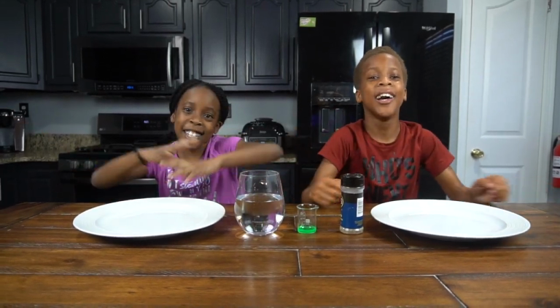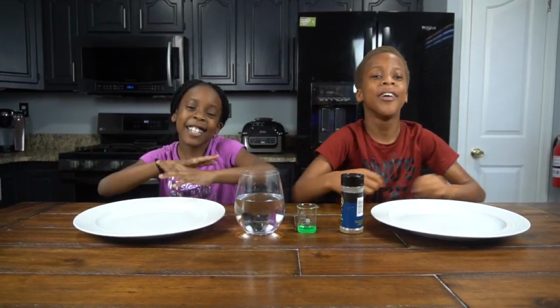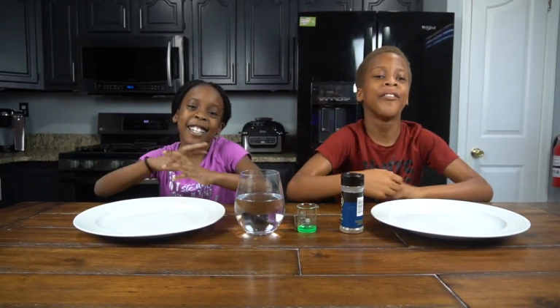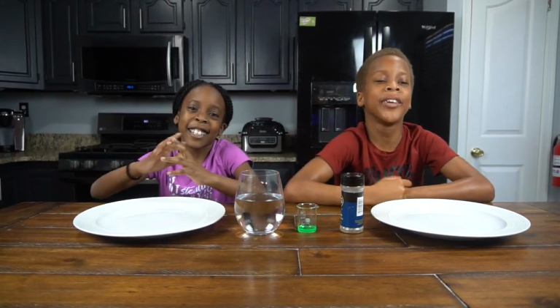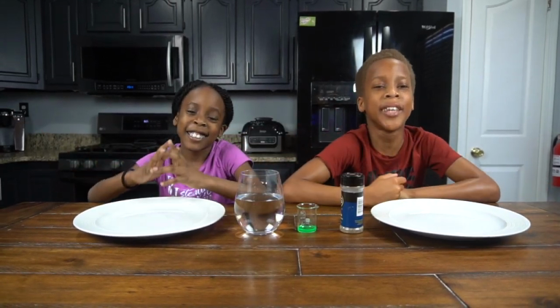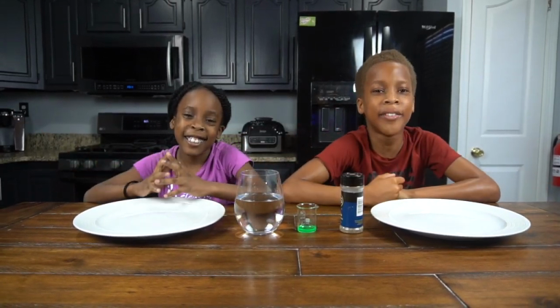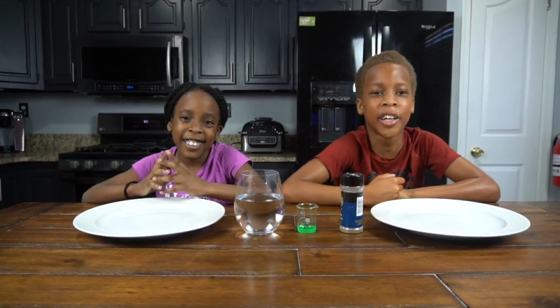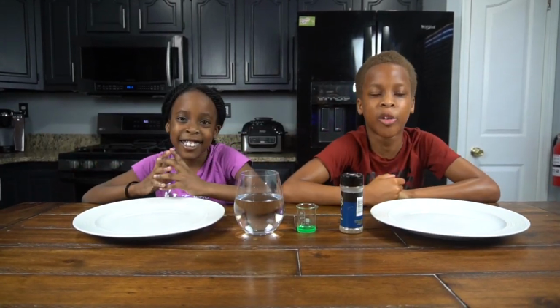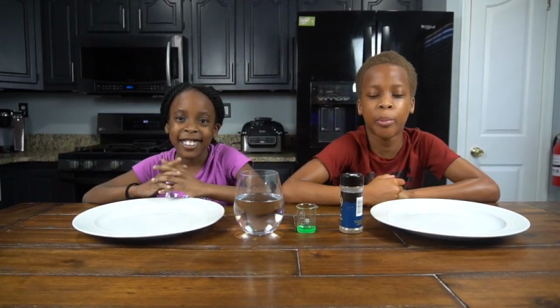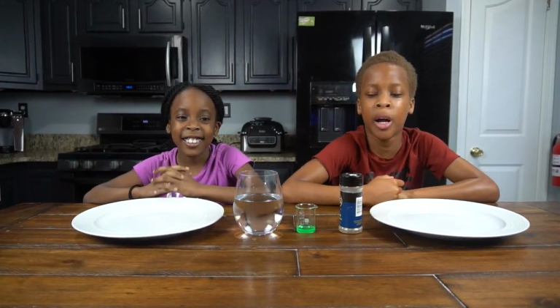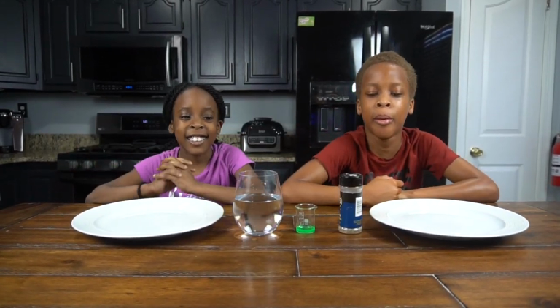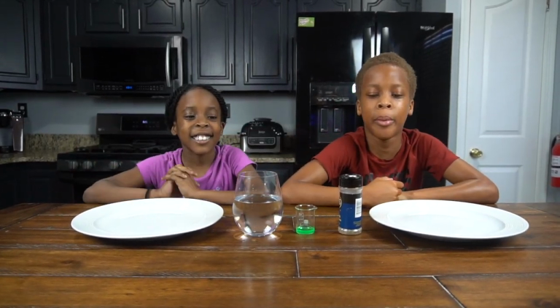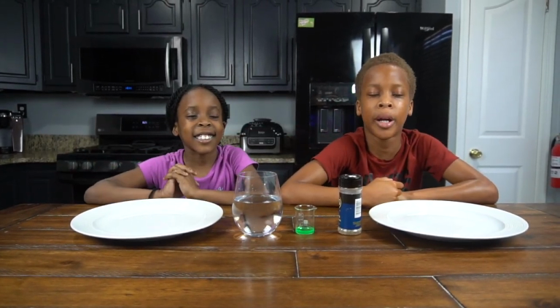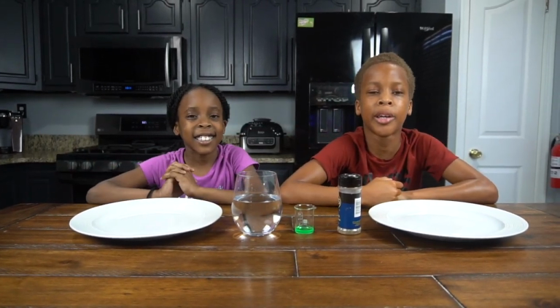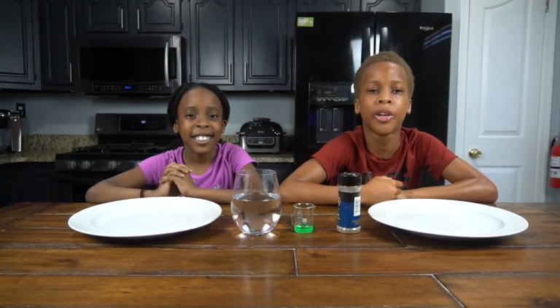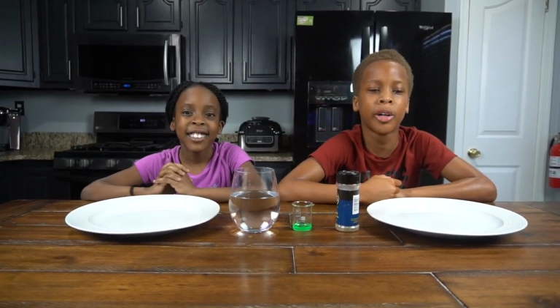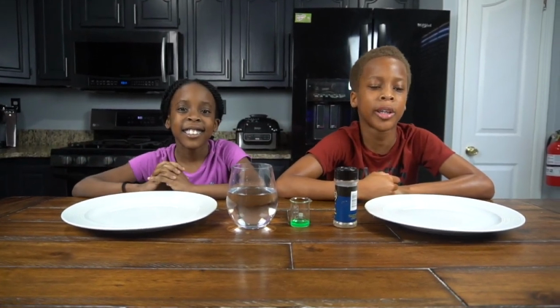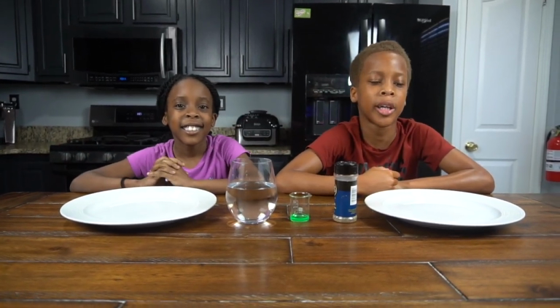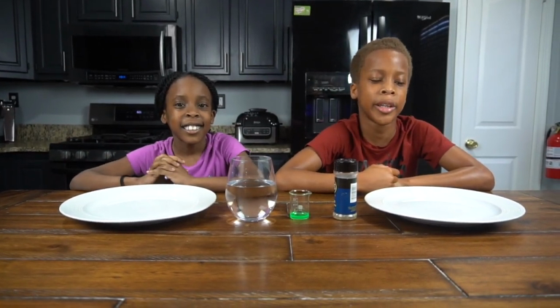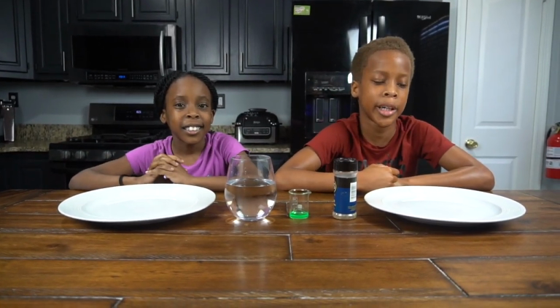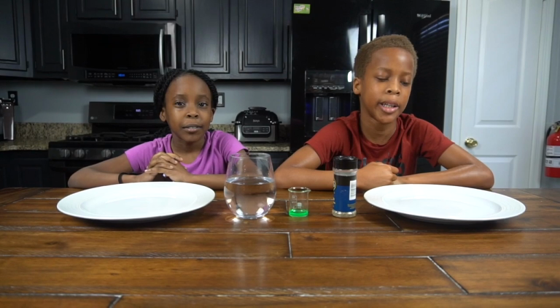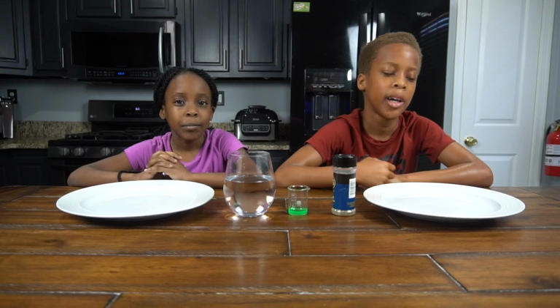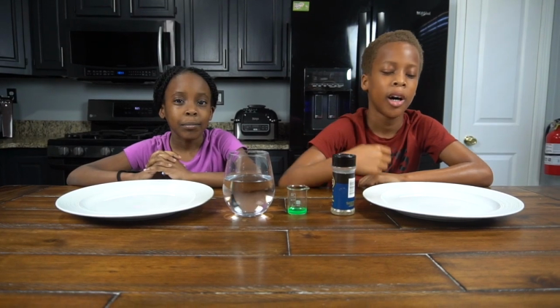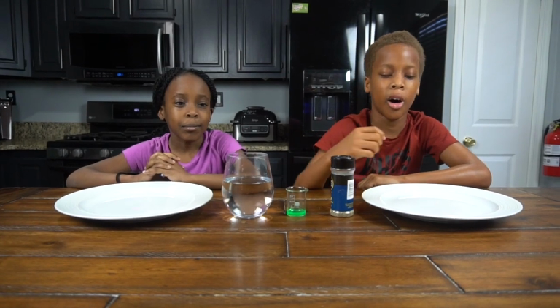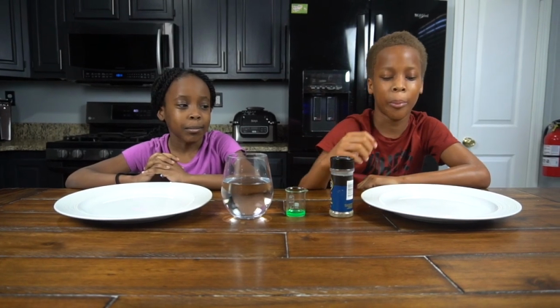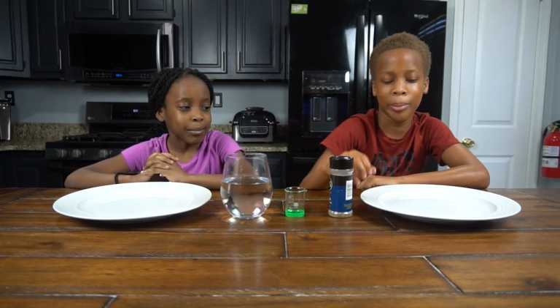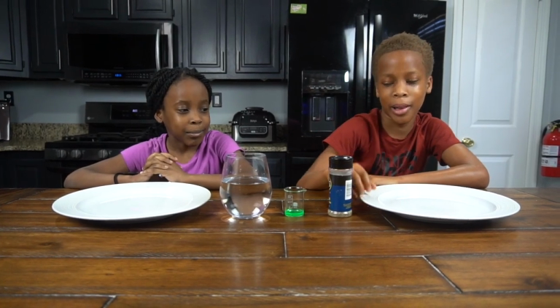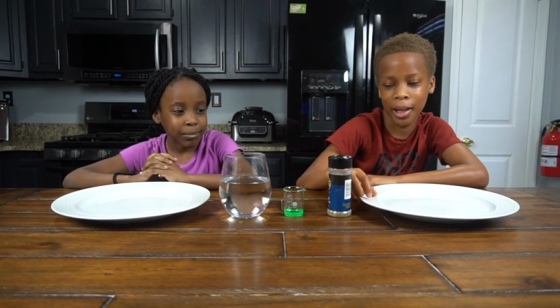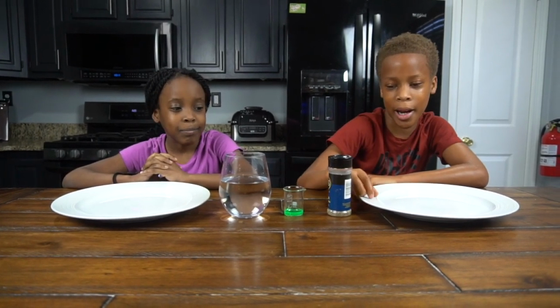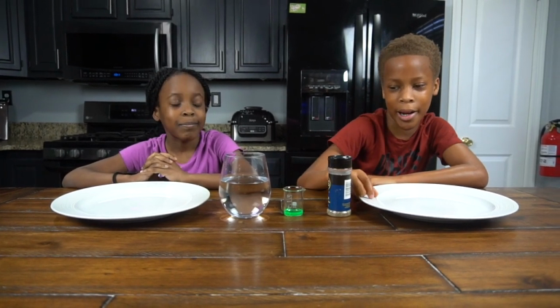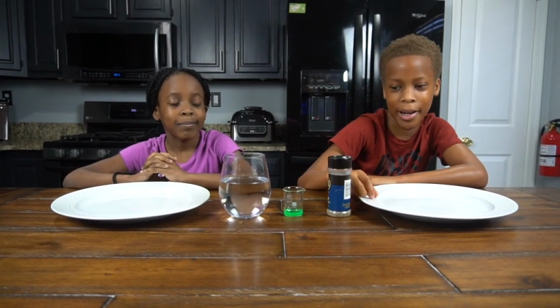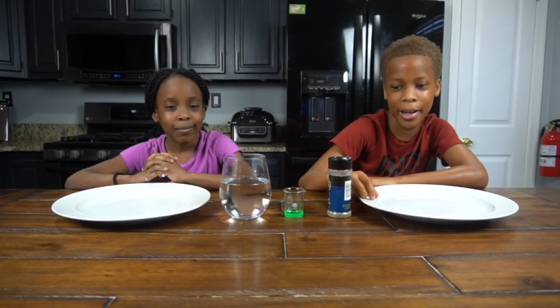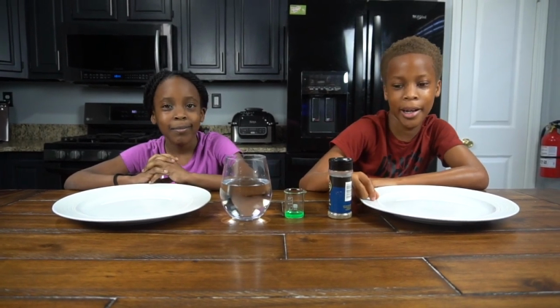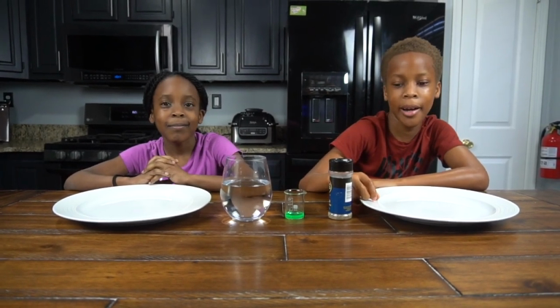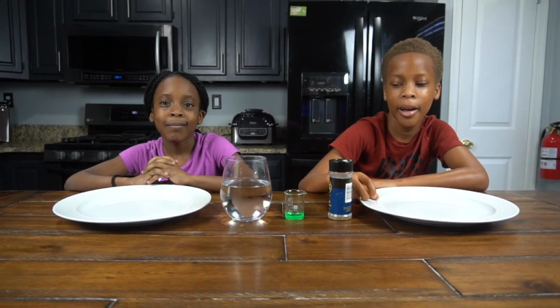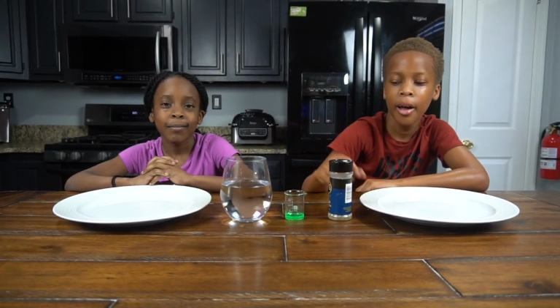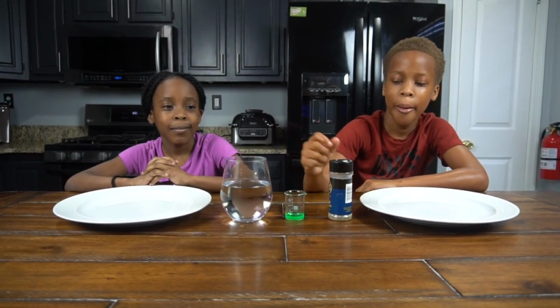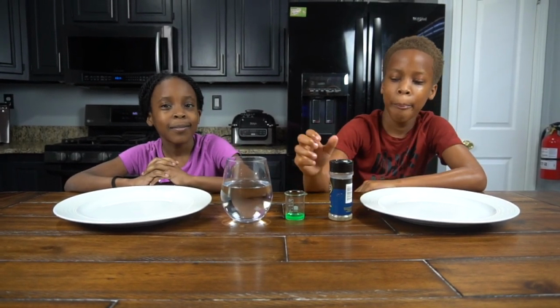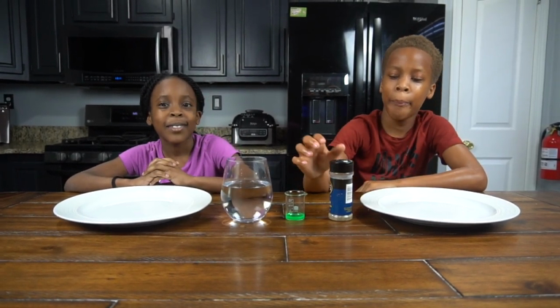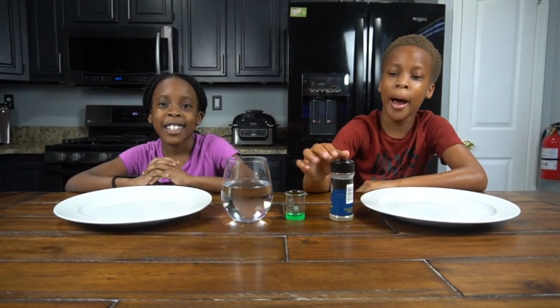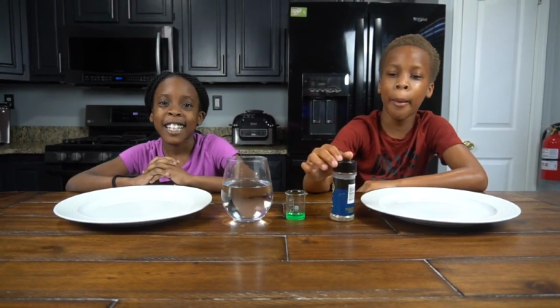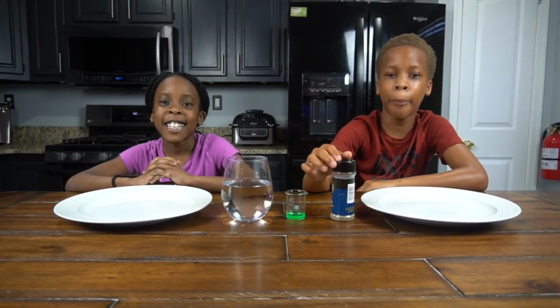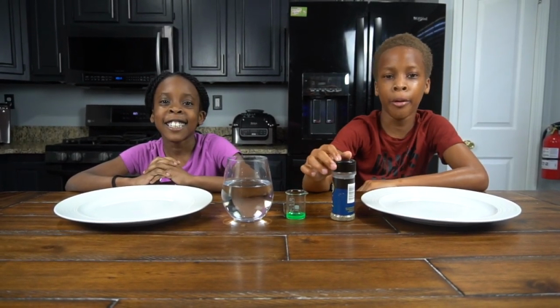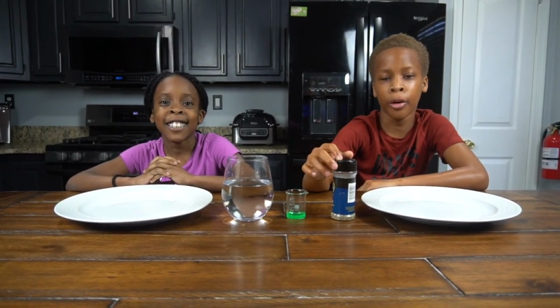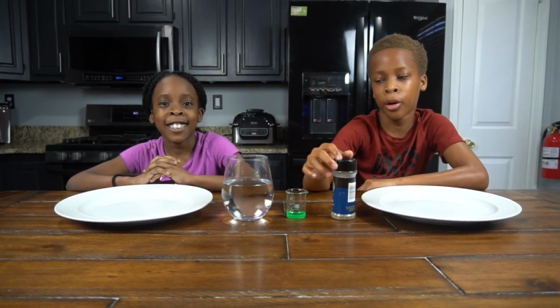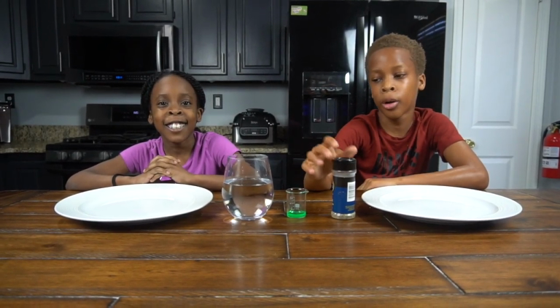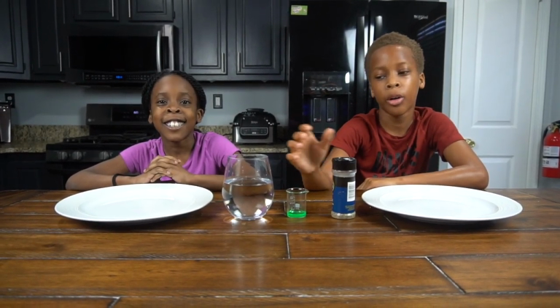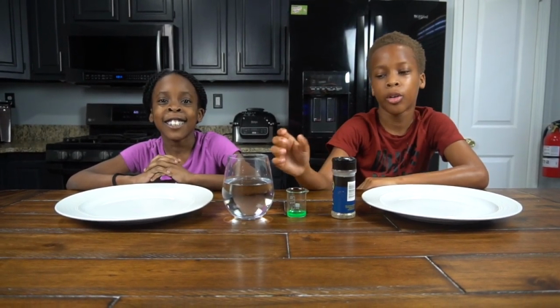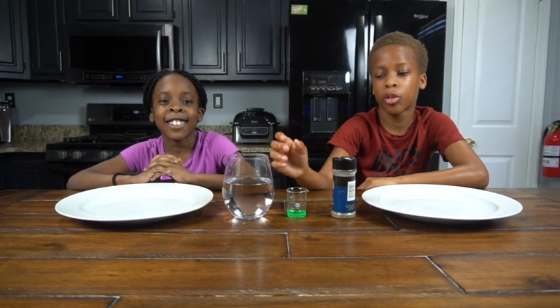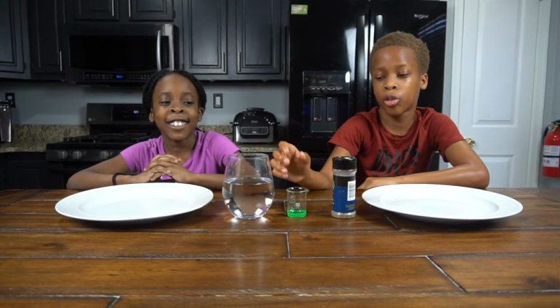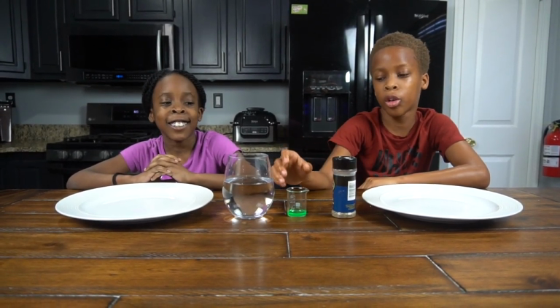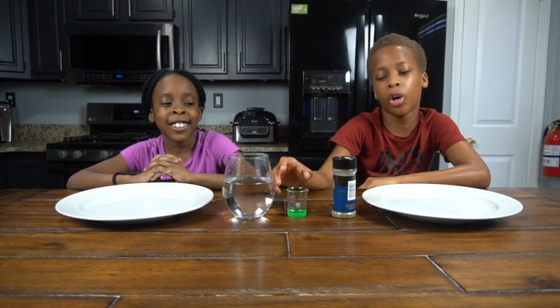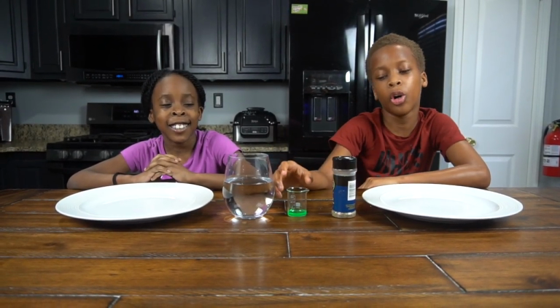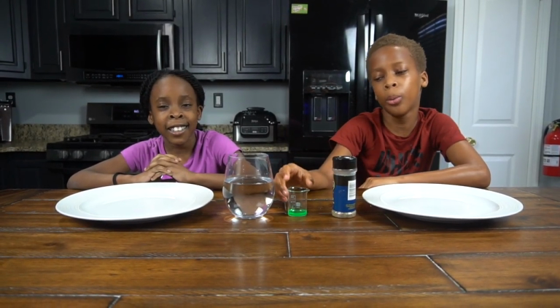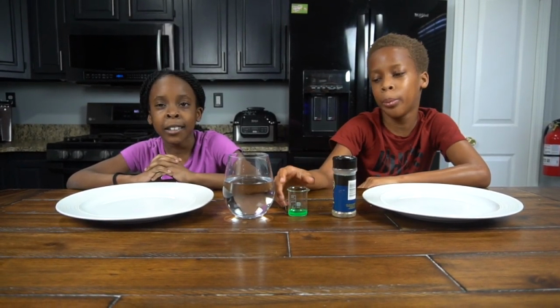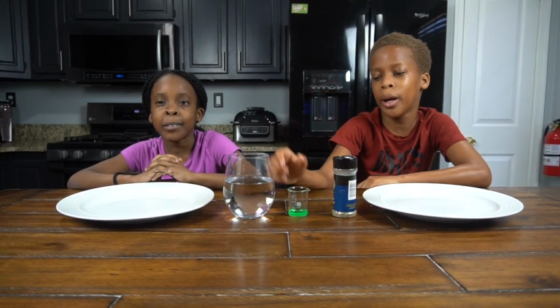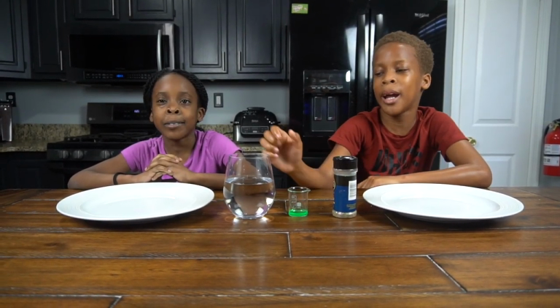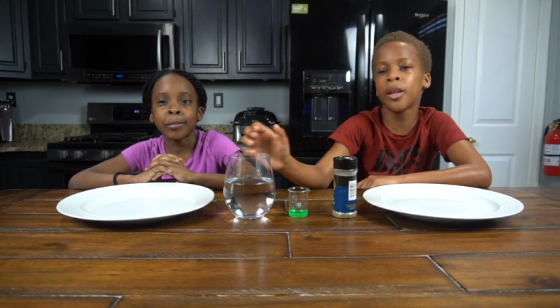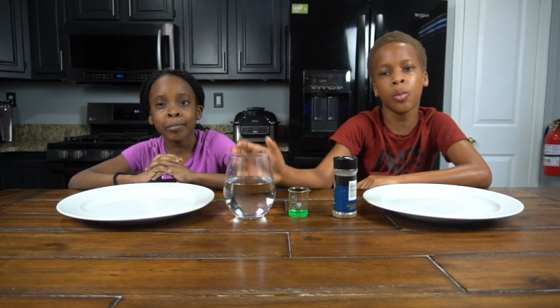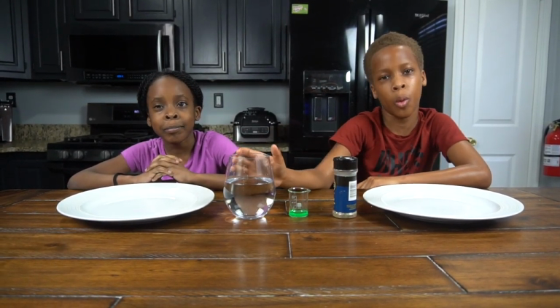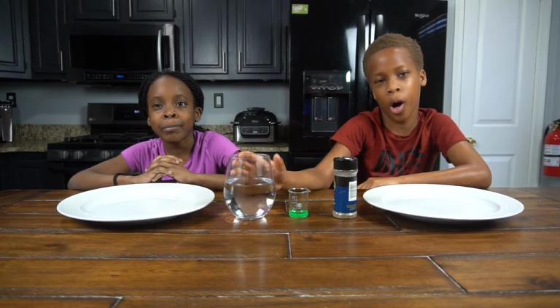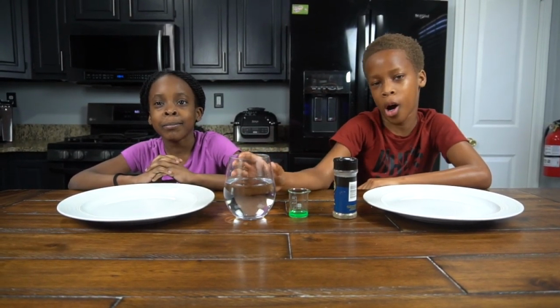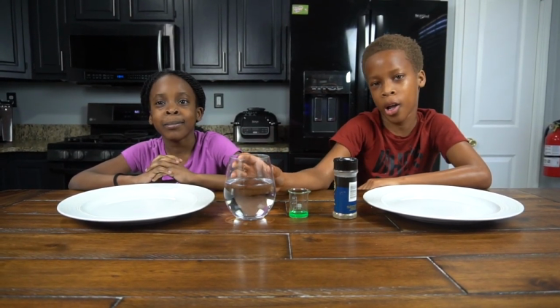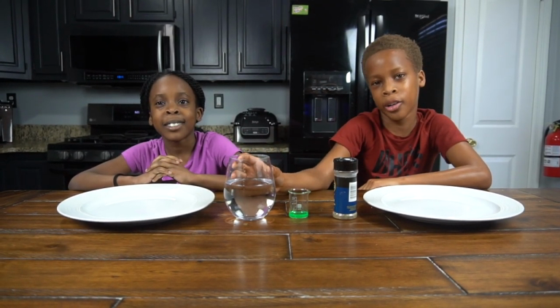For this experiment you're going to need a plate, pepper, soap and water.